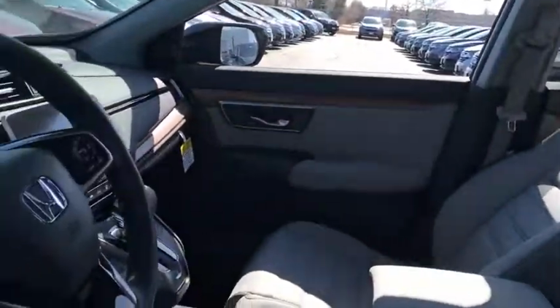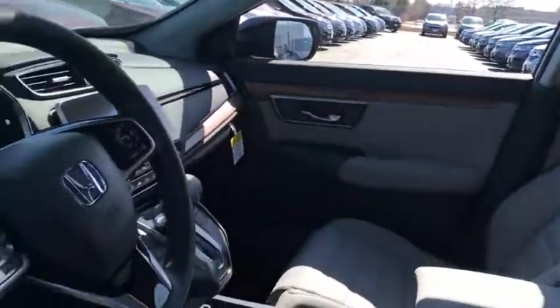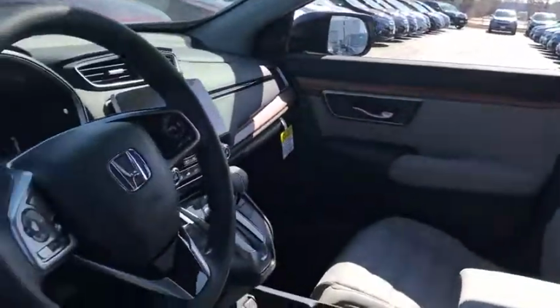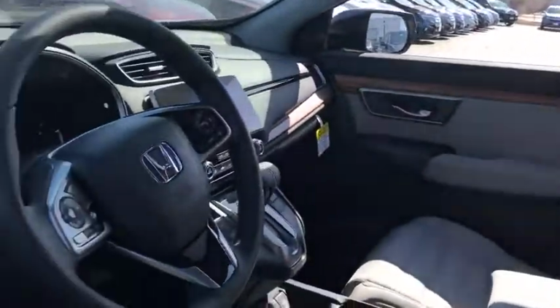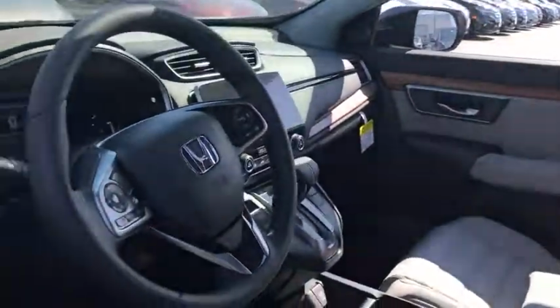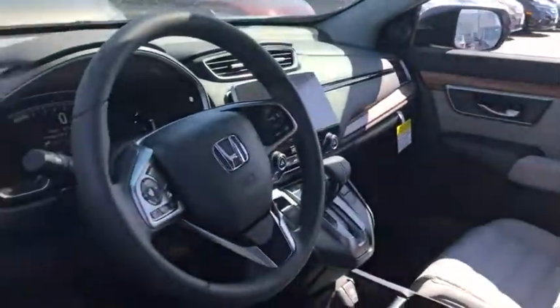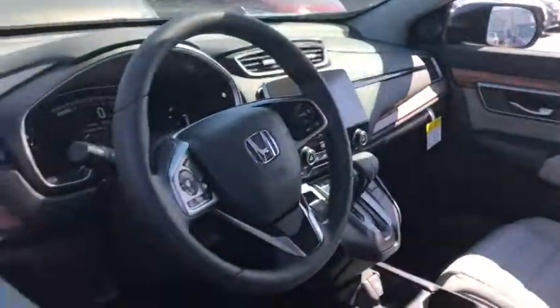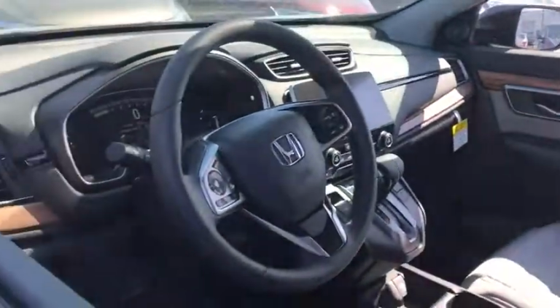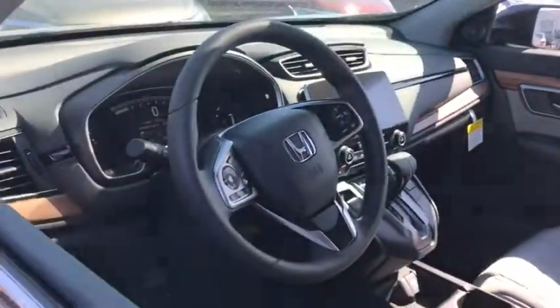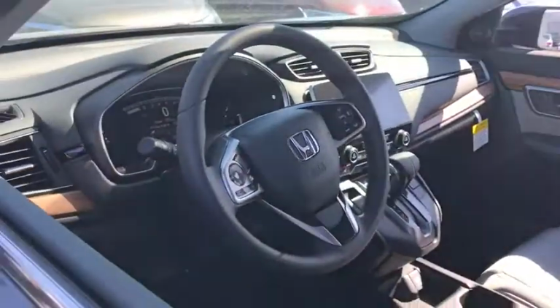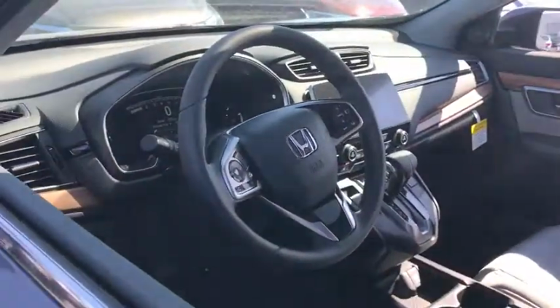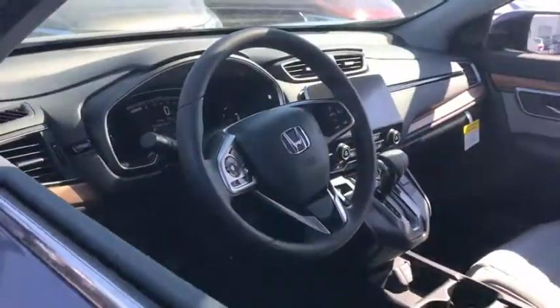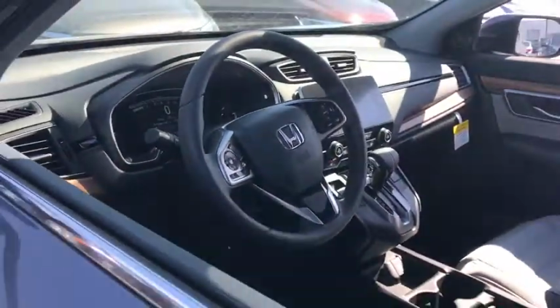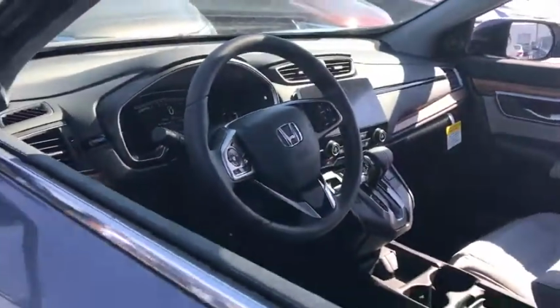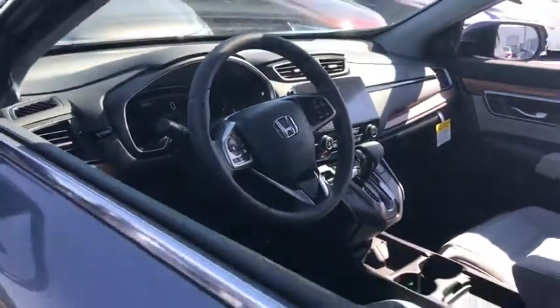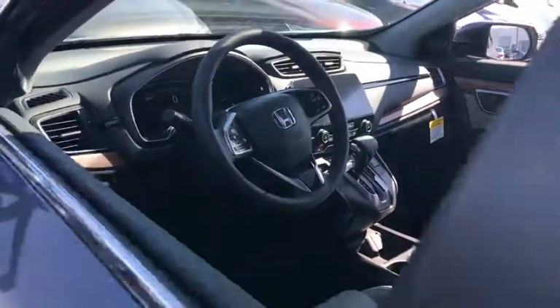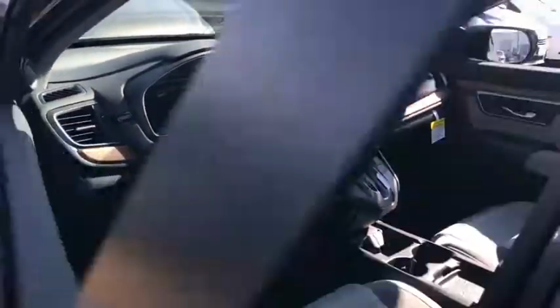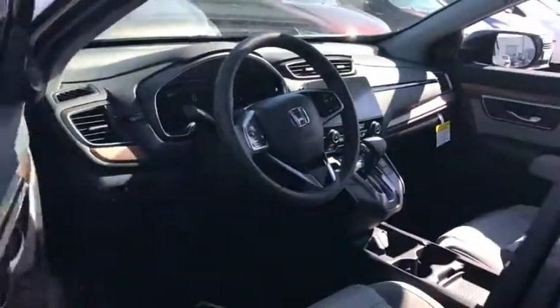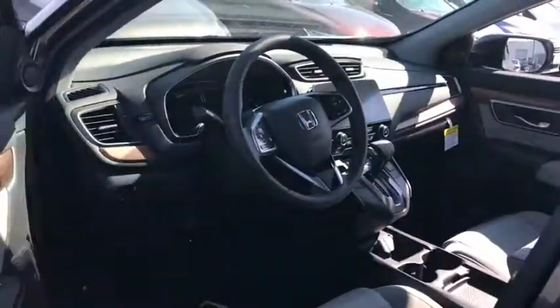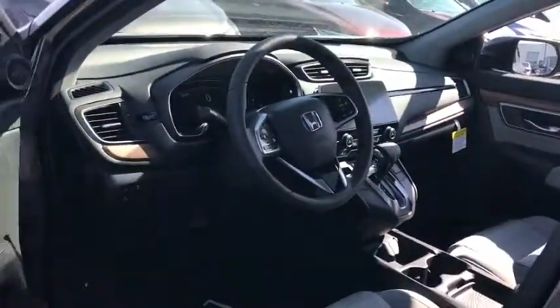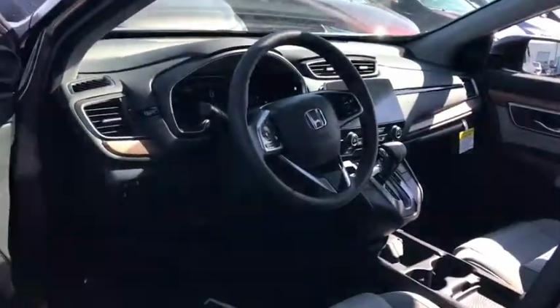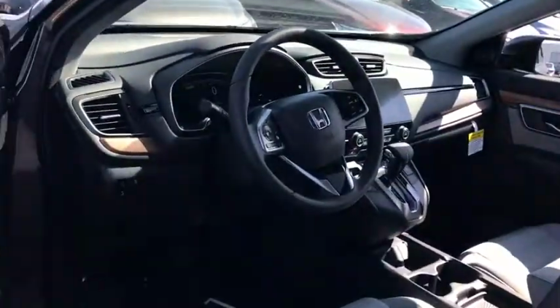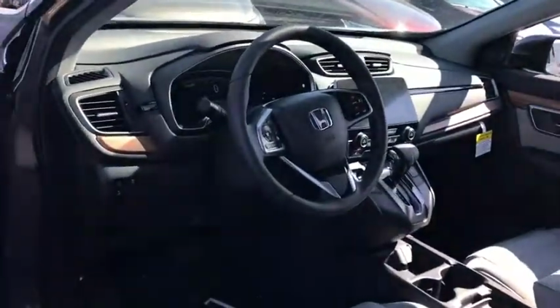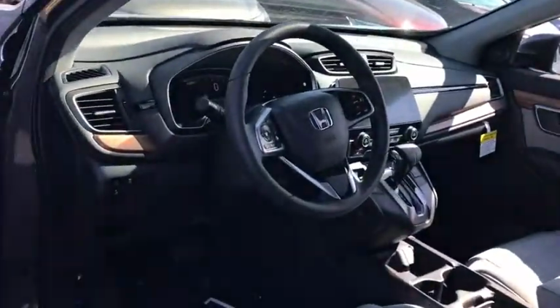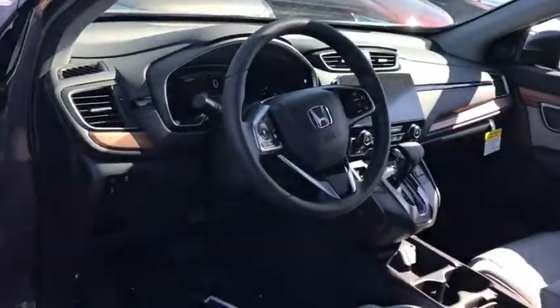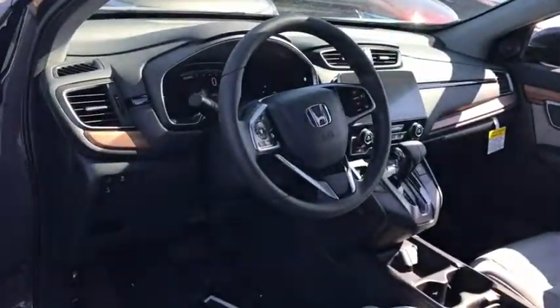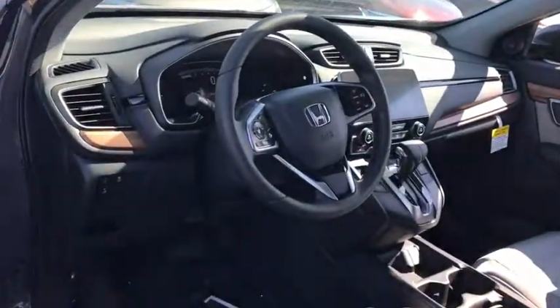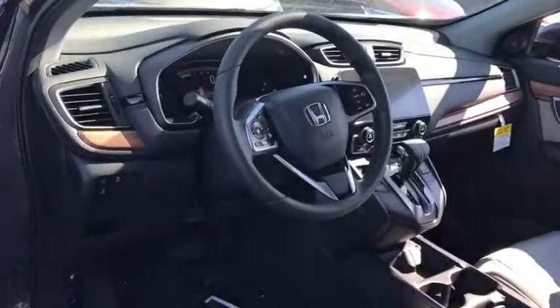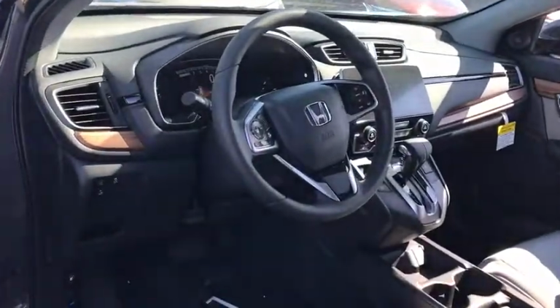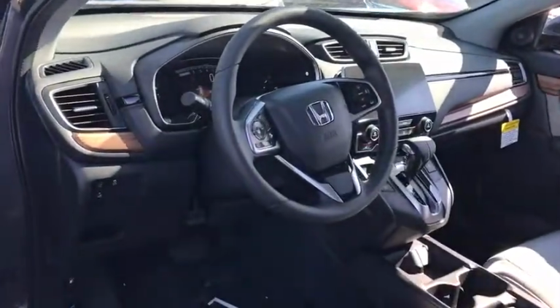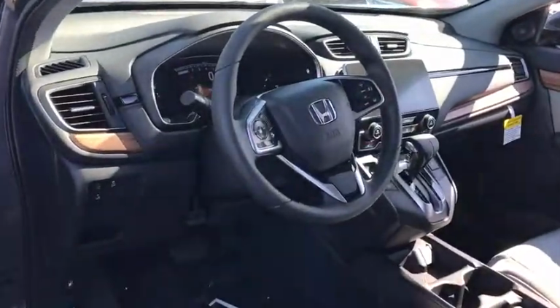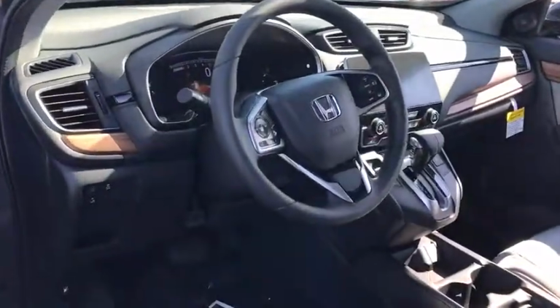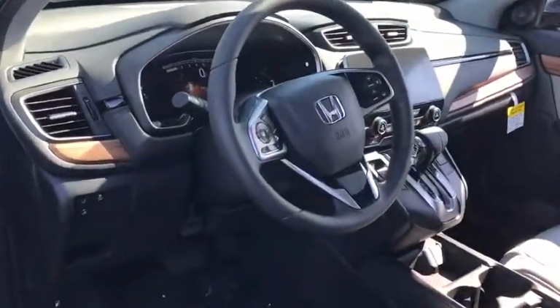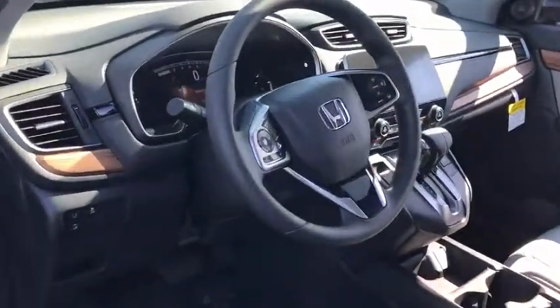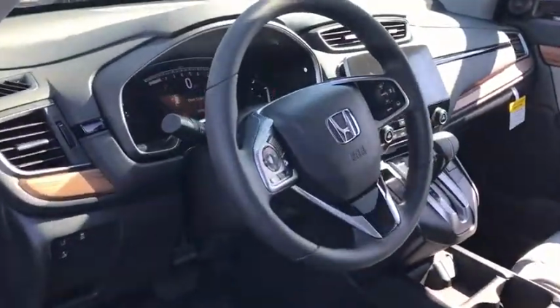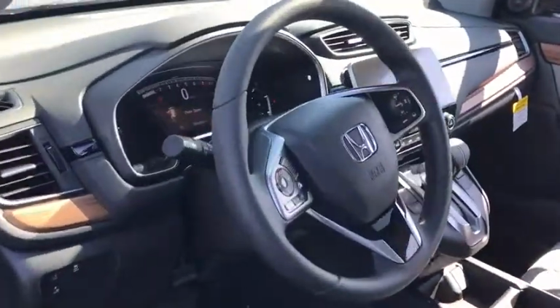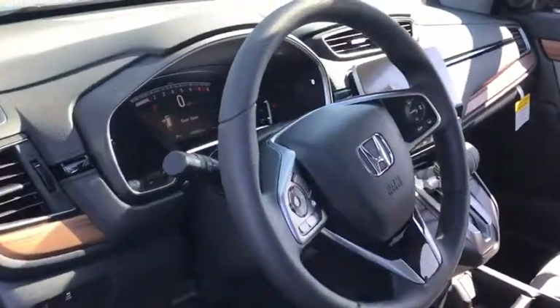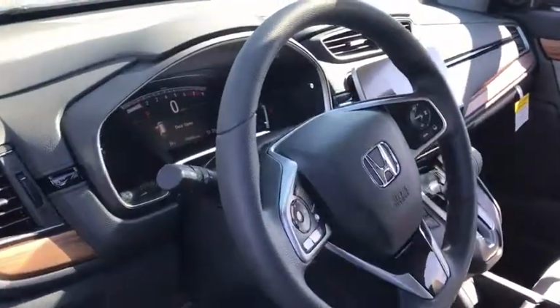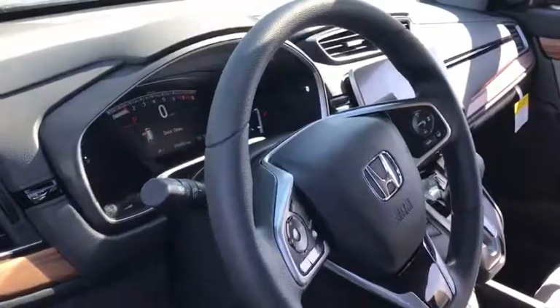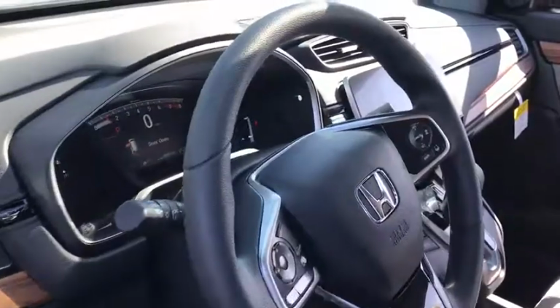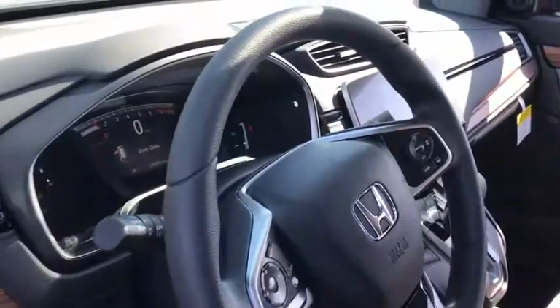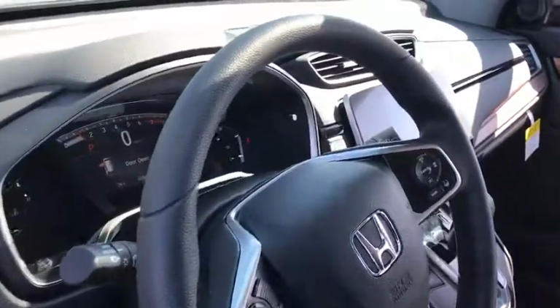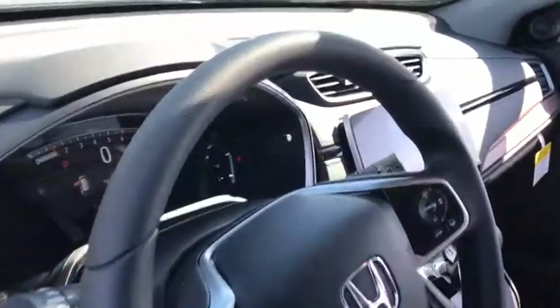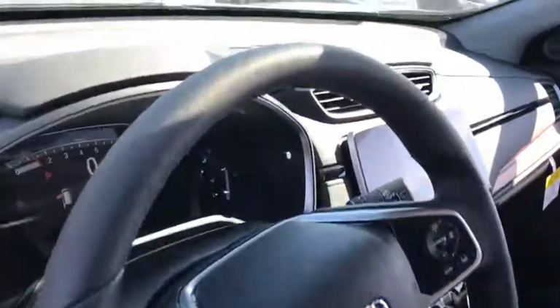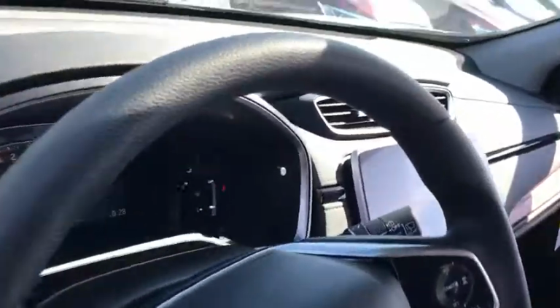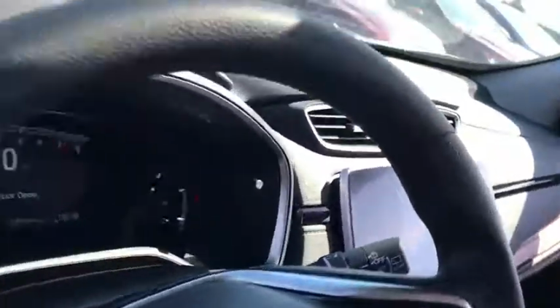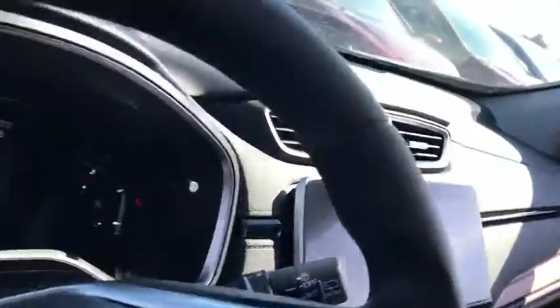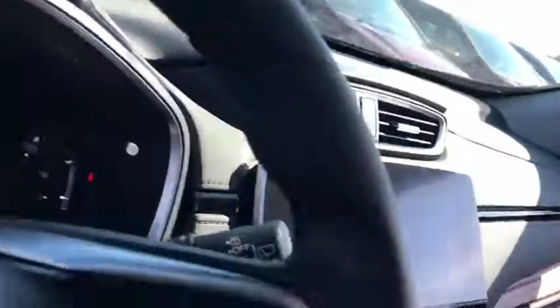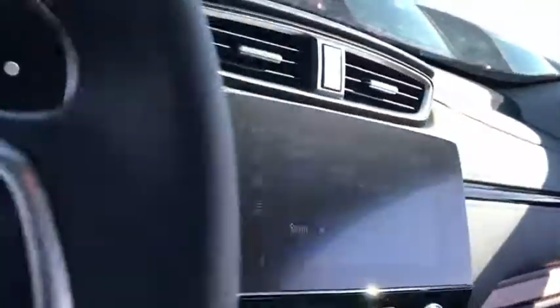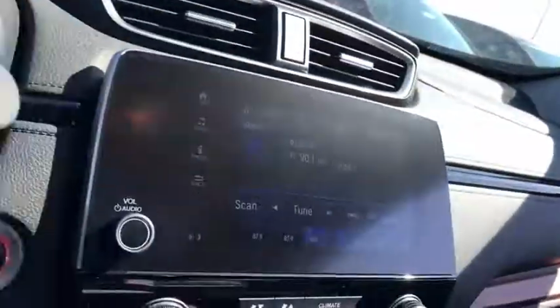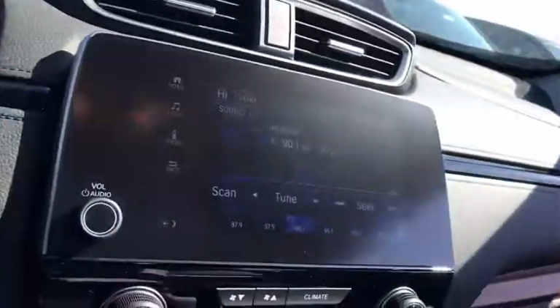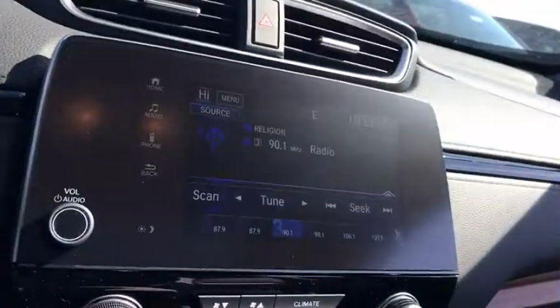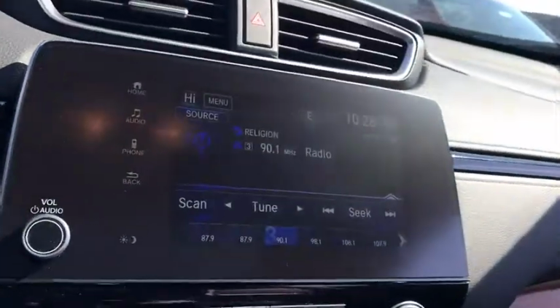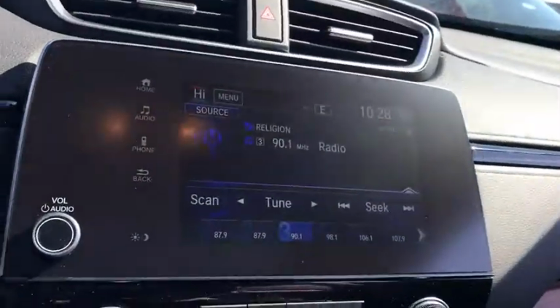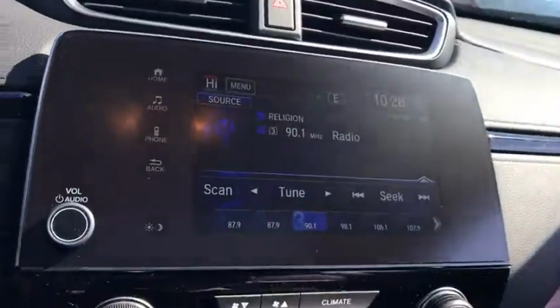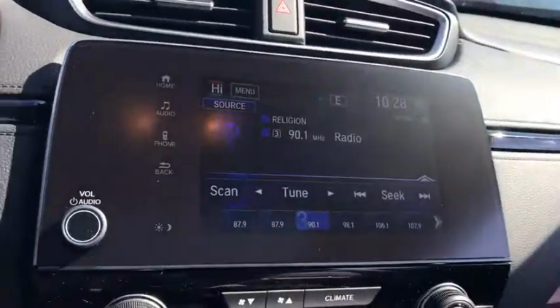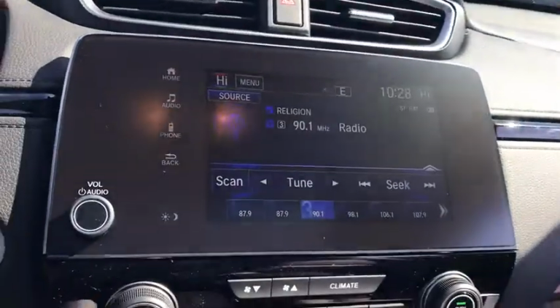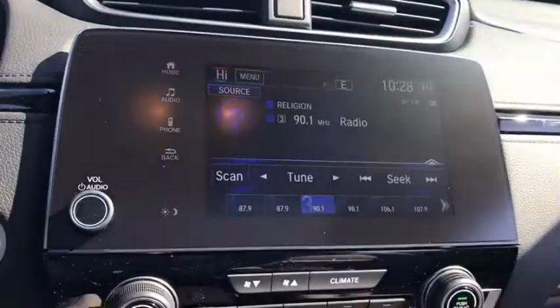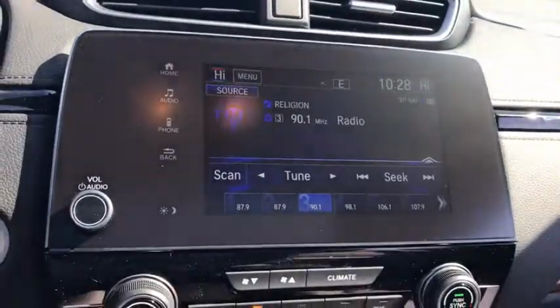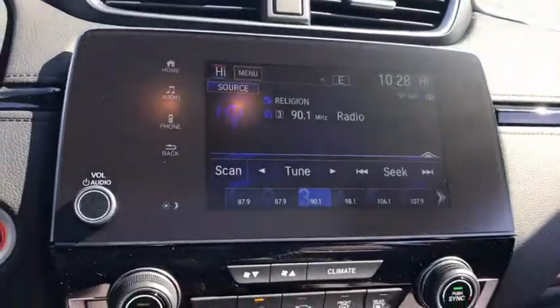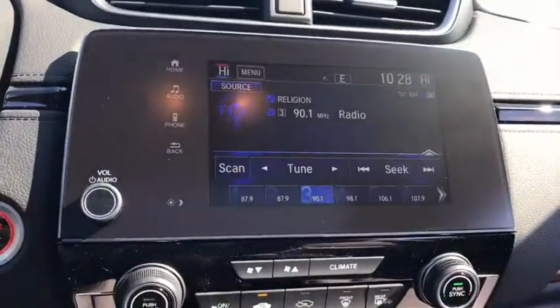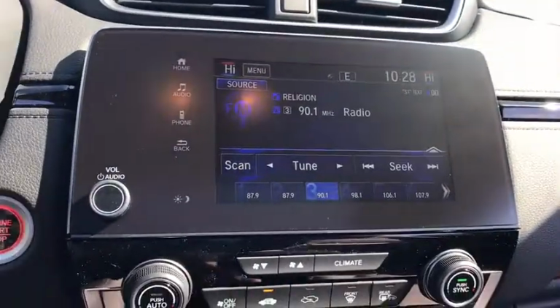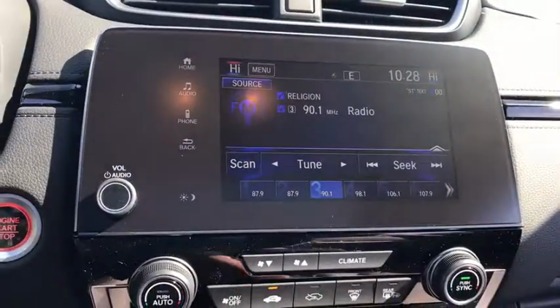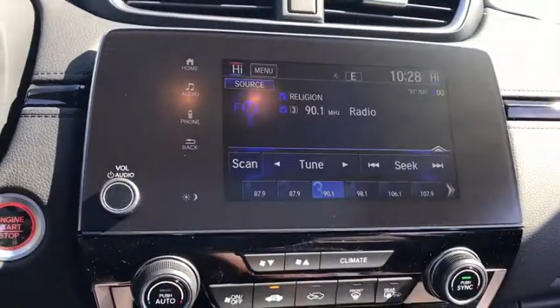Here are some of this vehicle's great options: lane departure warning, all-wheel drive, anti-lock braking system, and traction control.